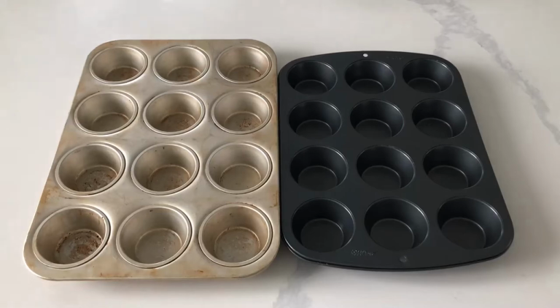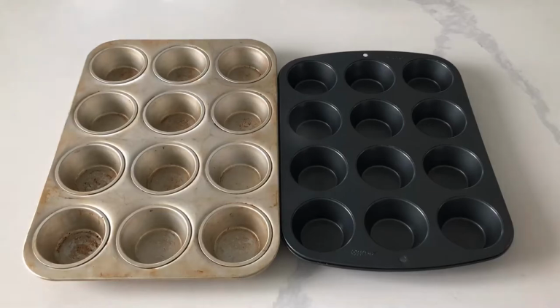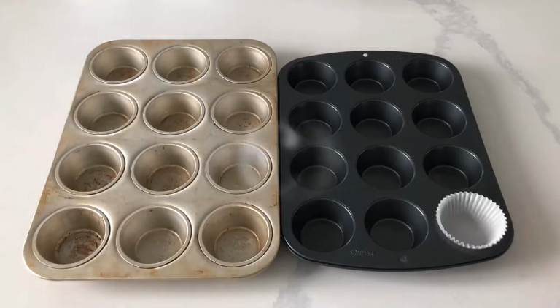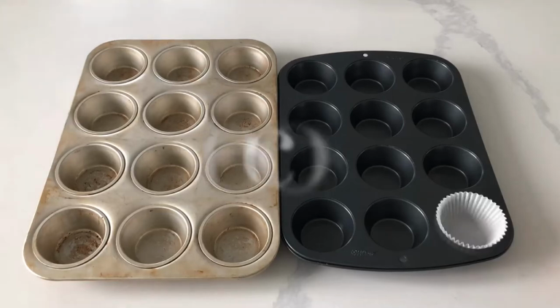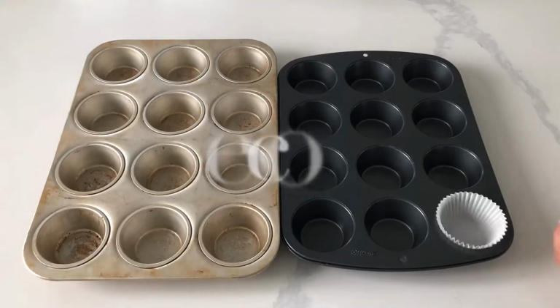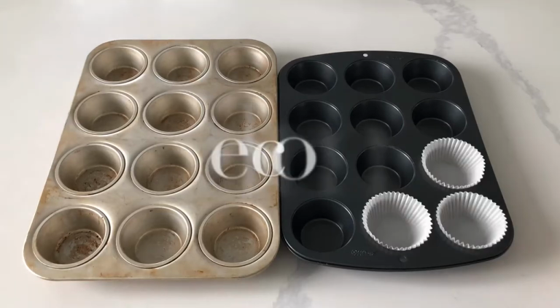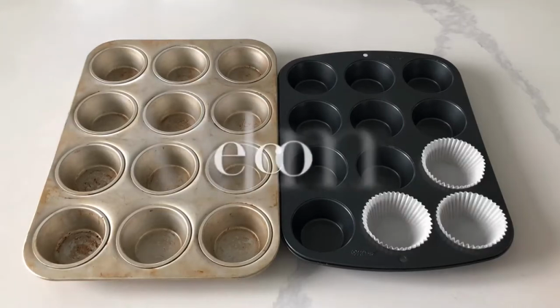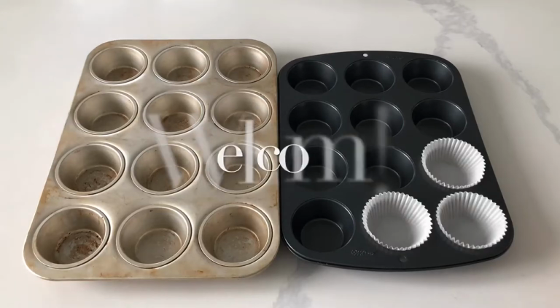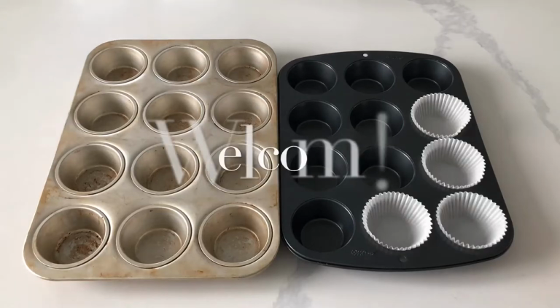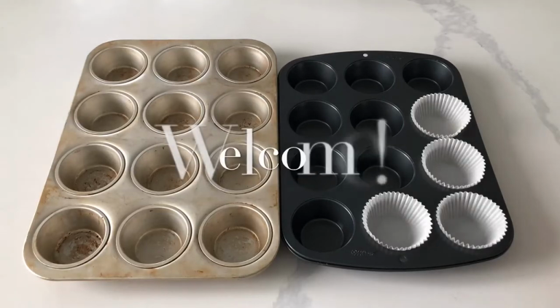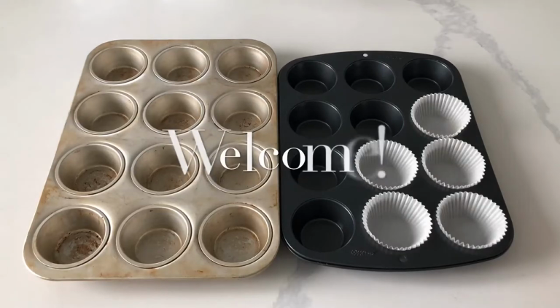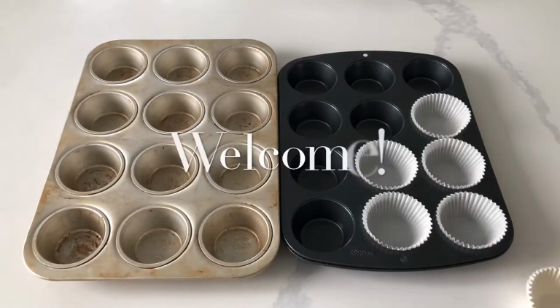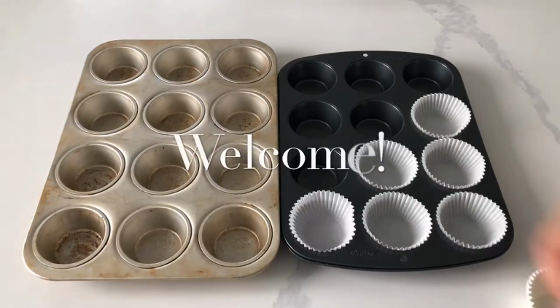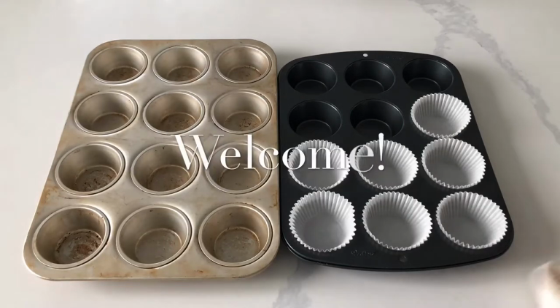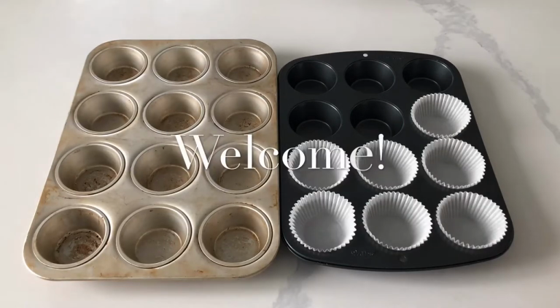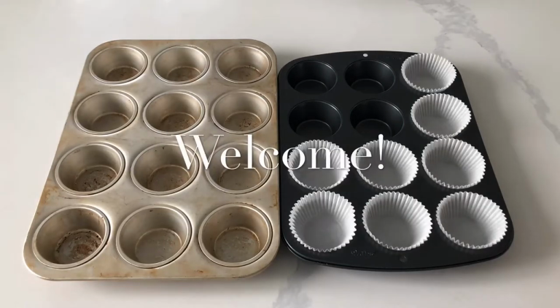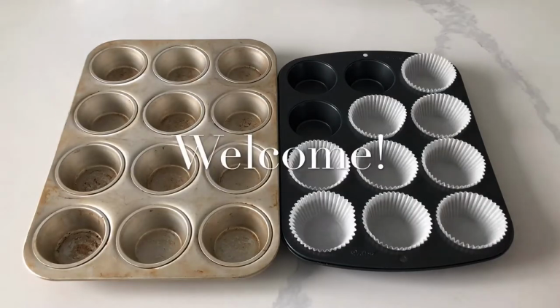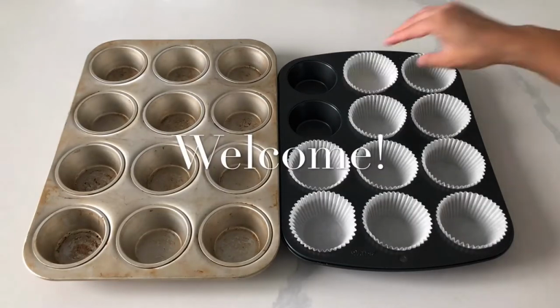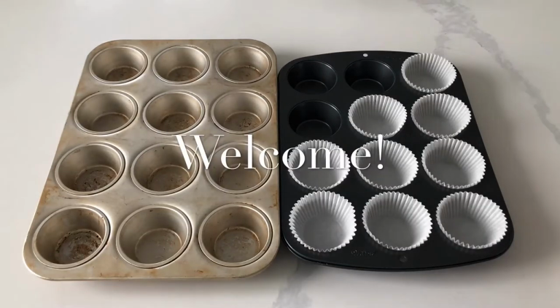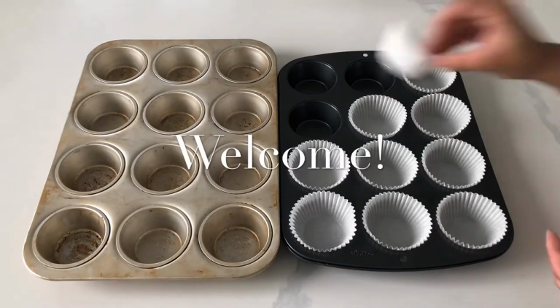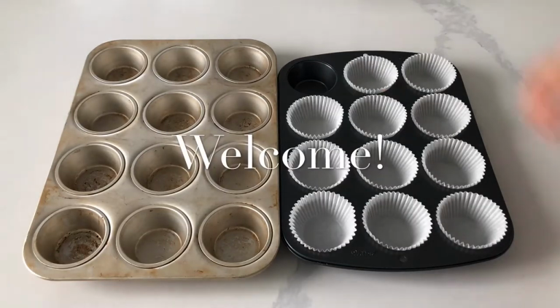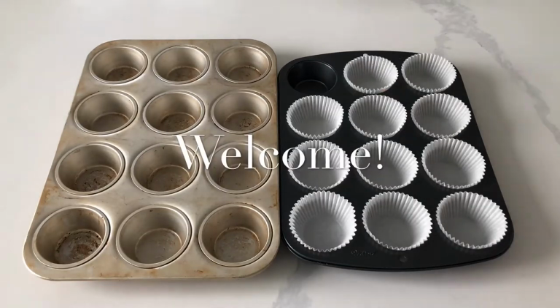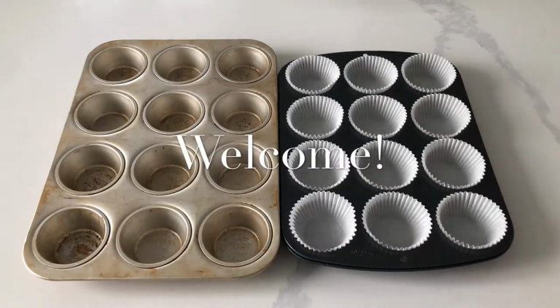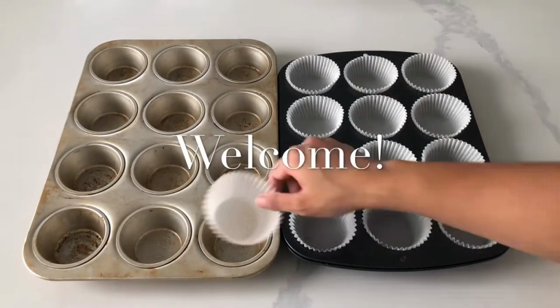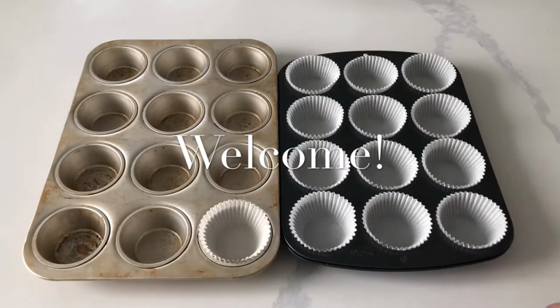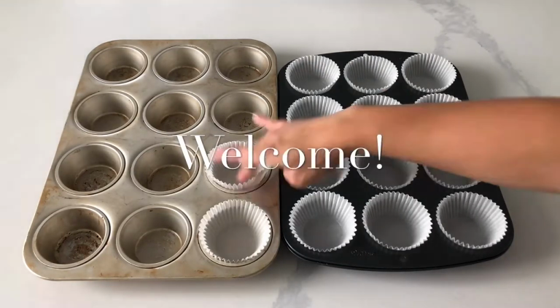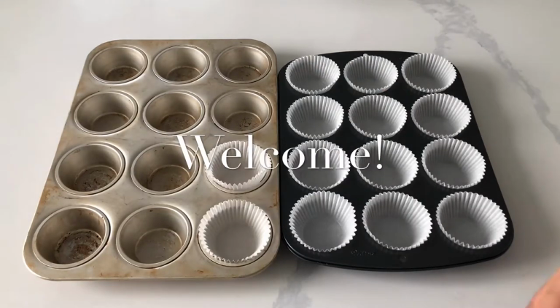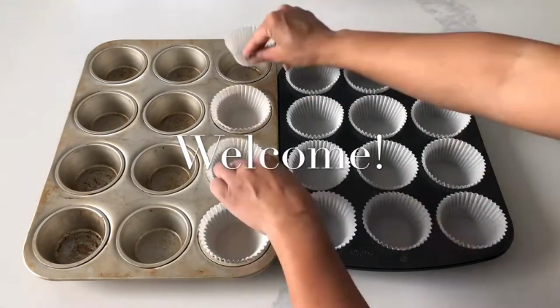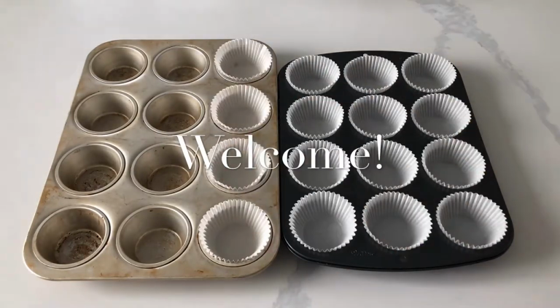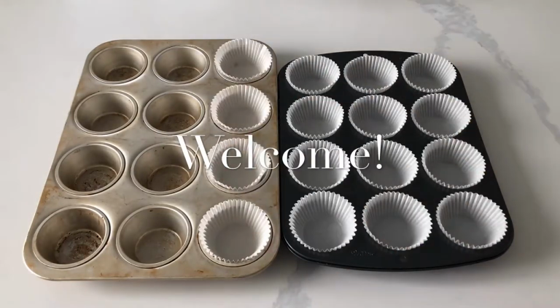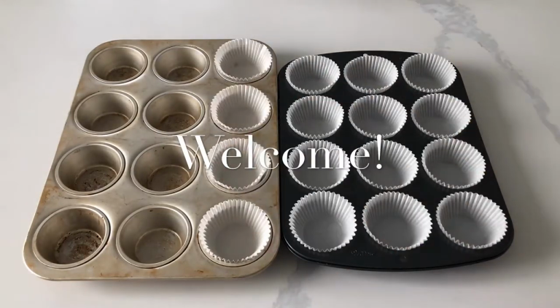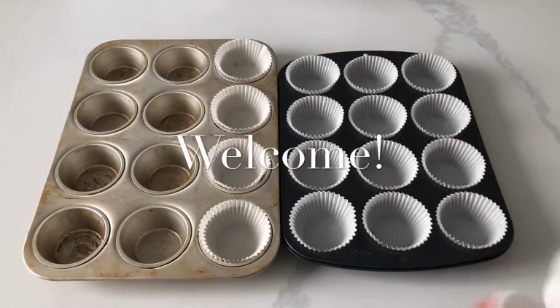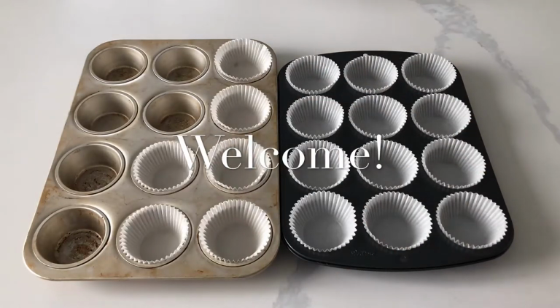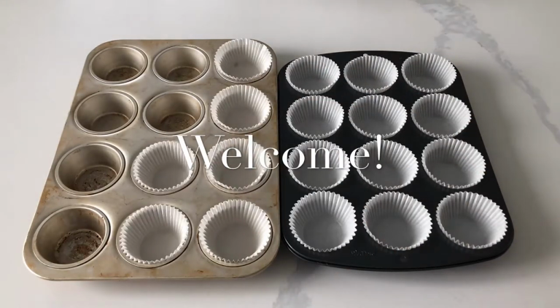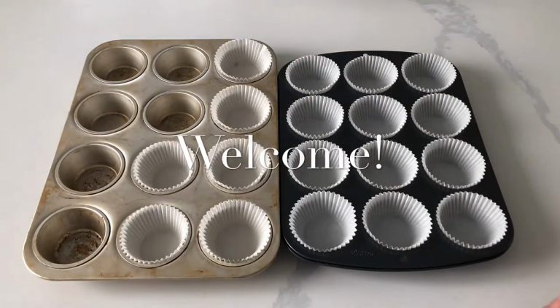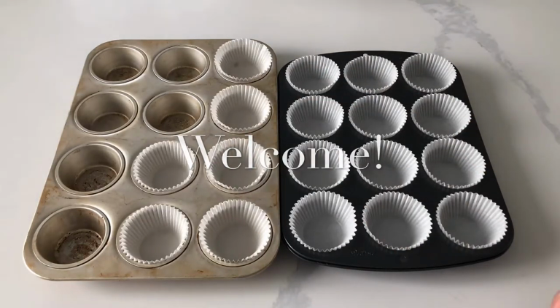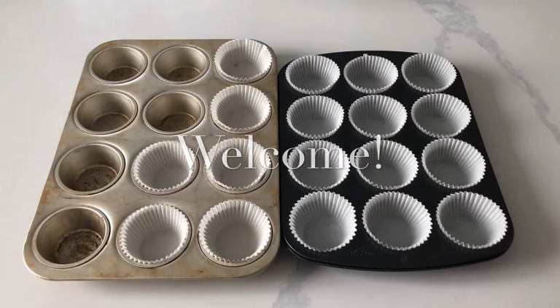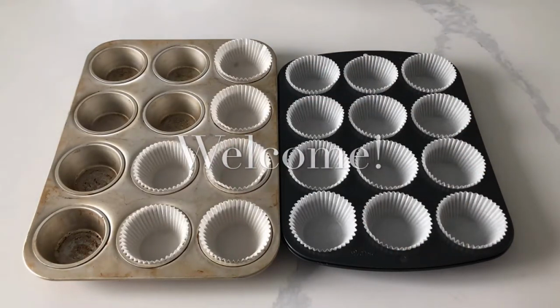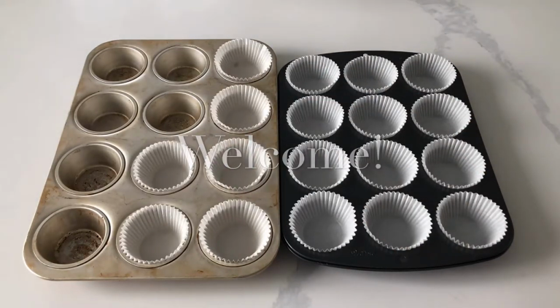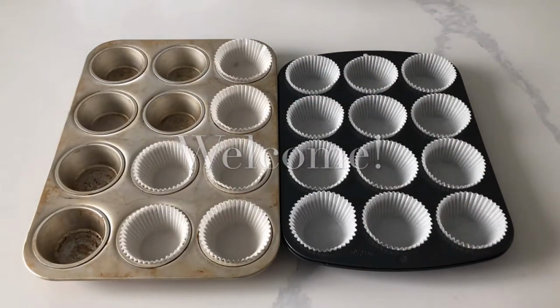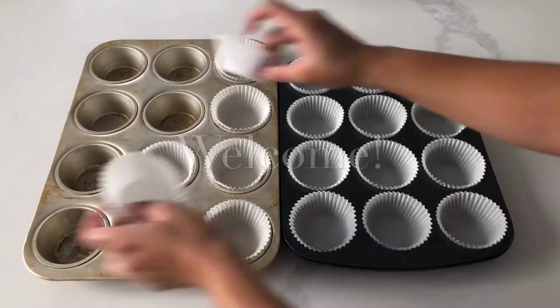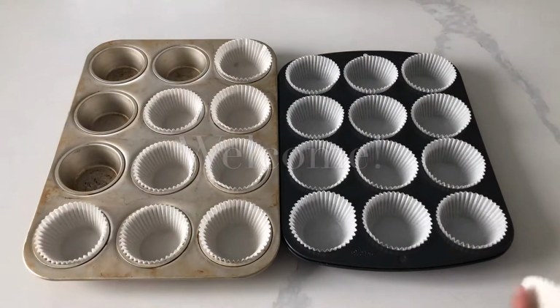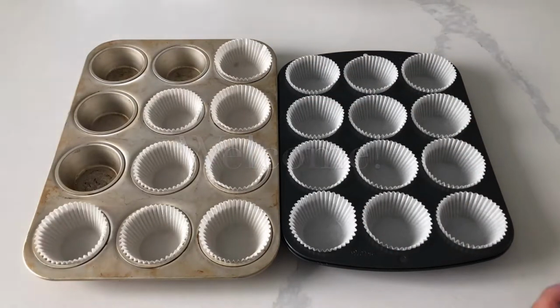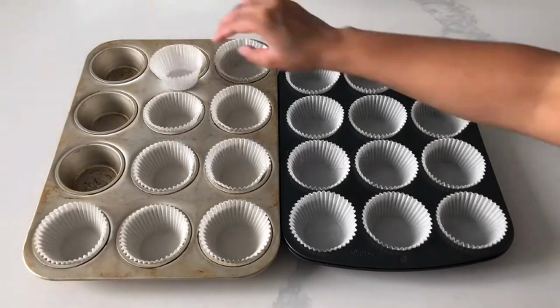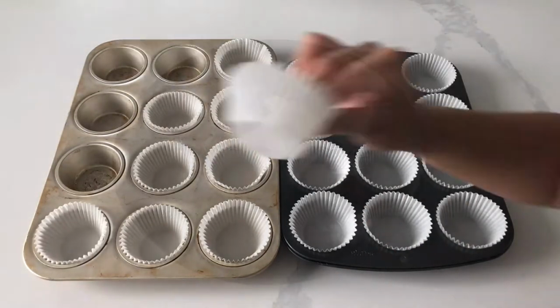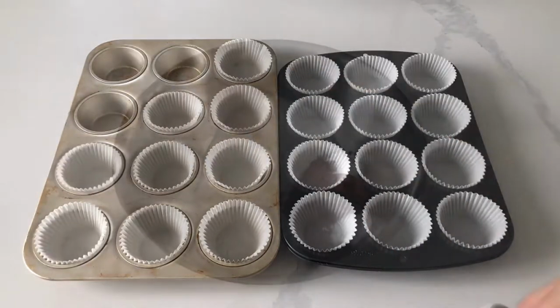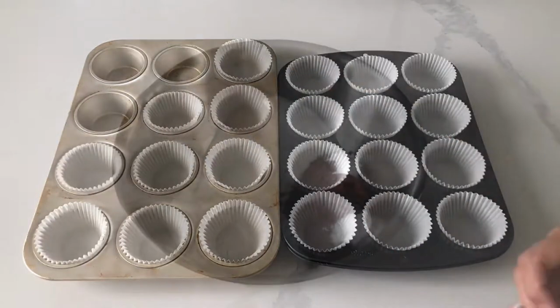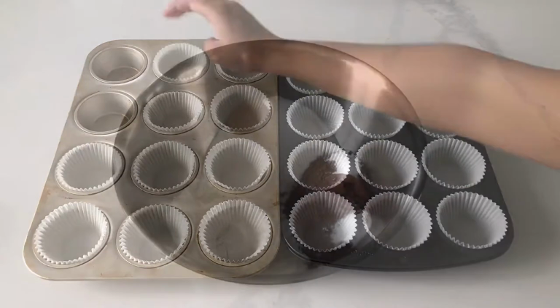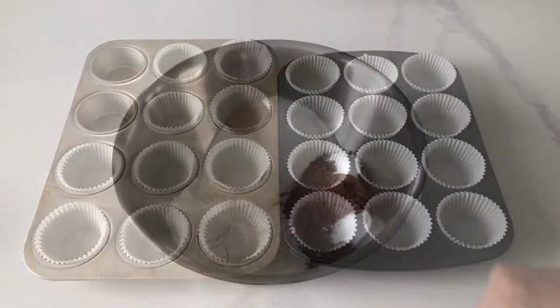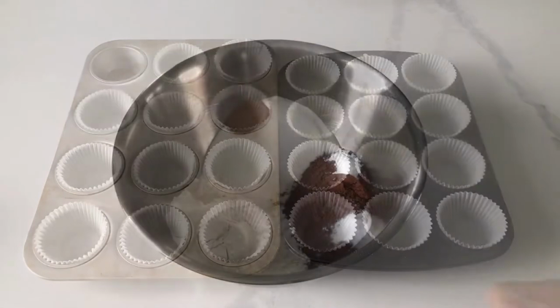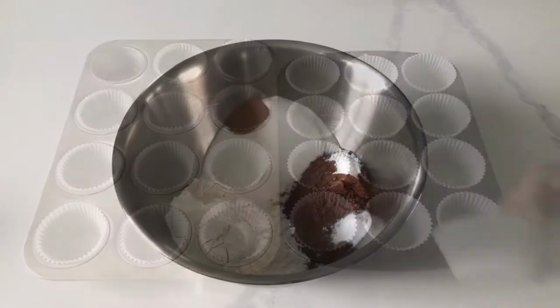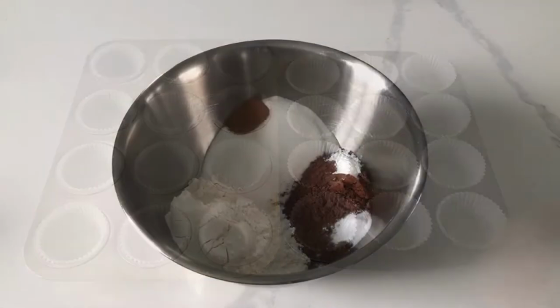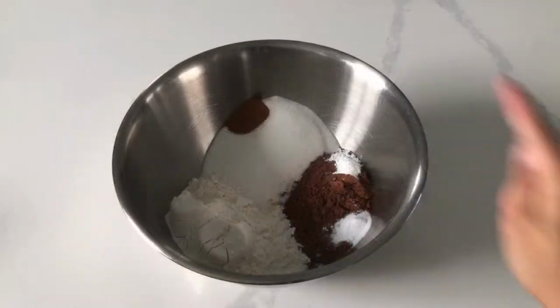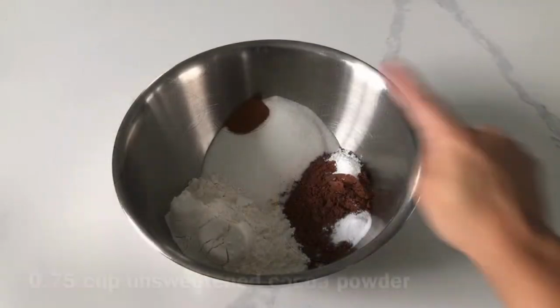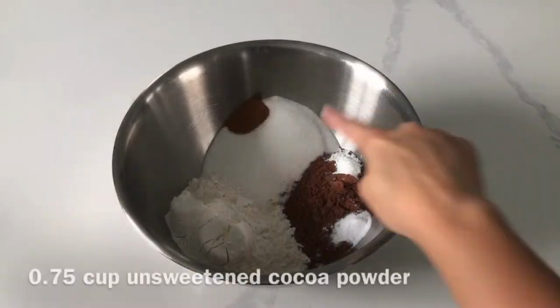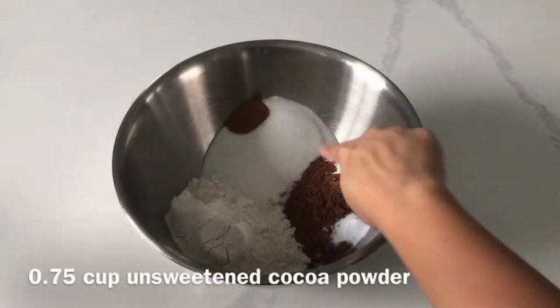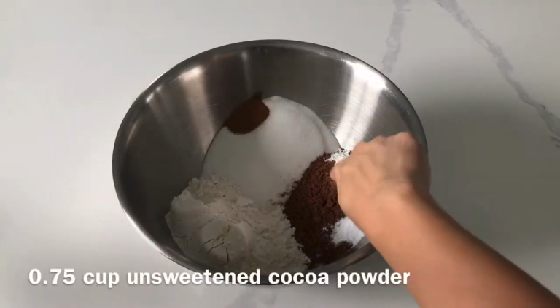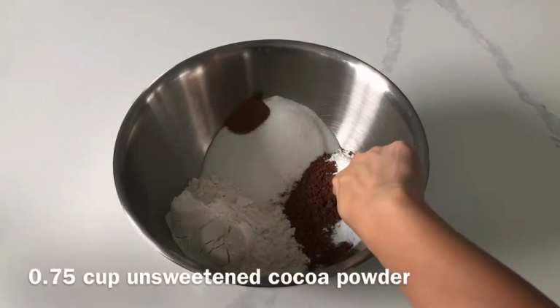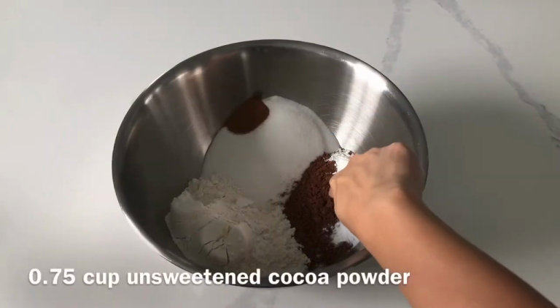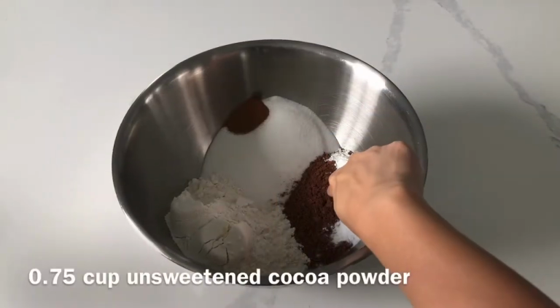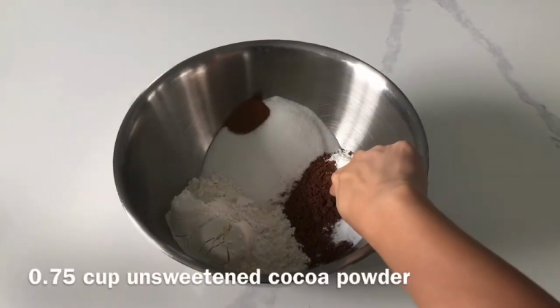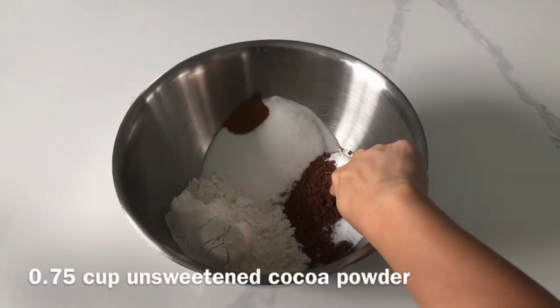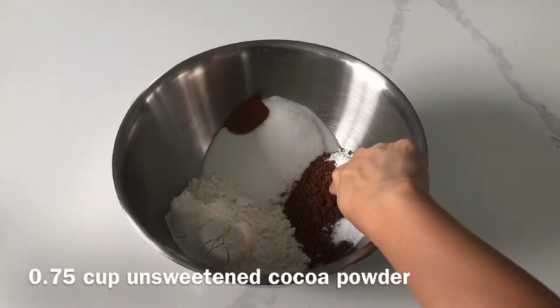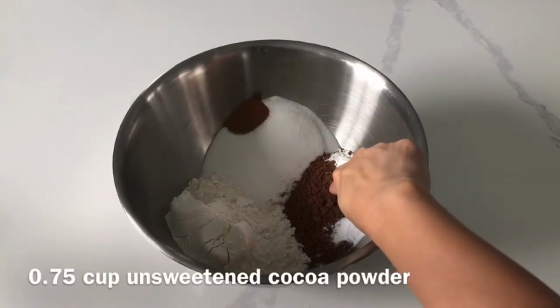Hi, it's Ashley from Sweet Dreams Bake Shop, and I've been kind of on an ice cream kick lately, so today we're making sundae-inspired cupcakes.